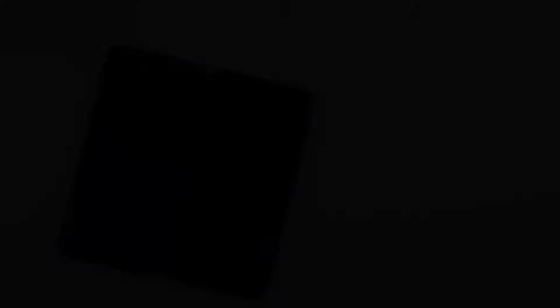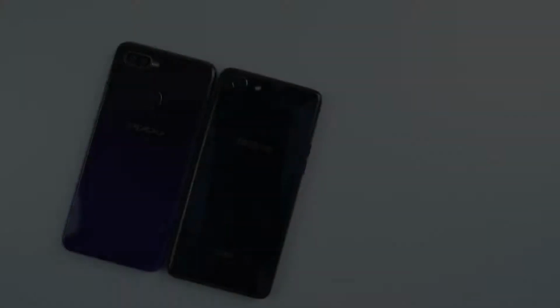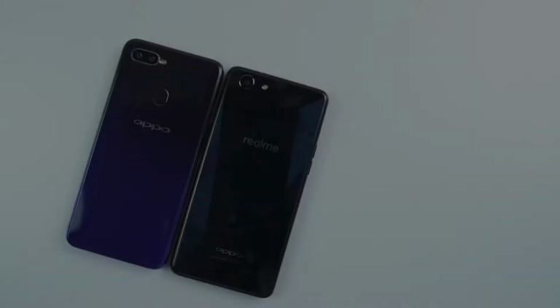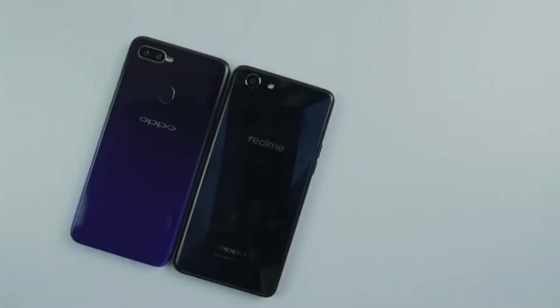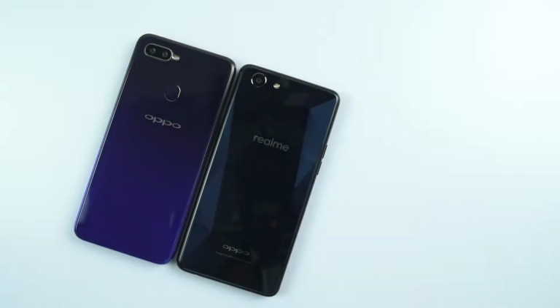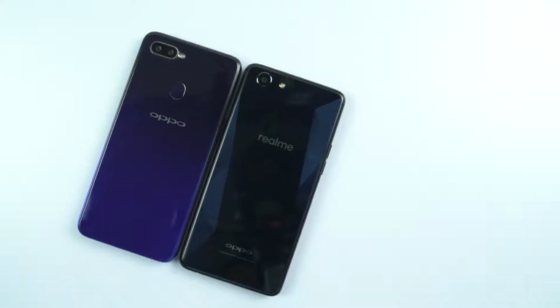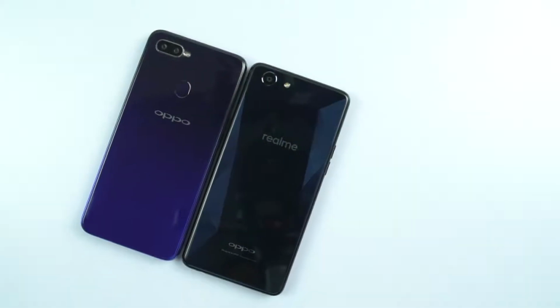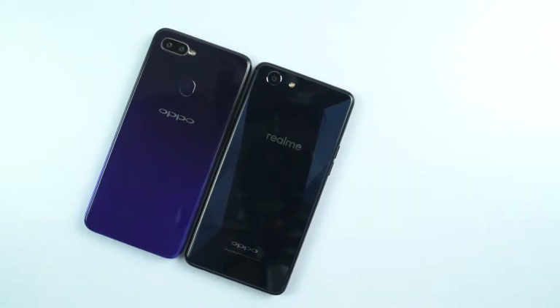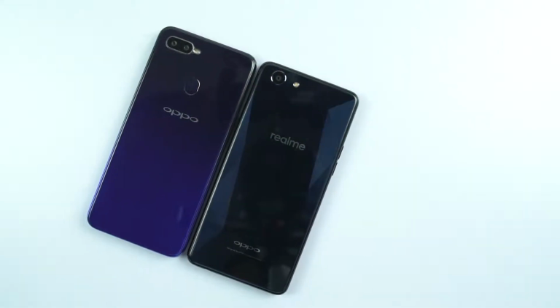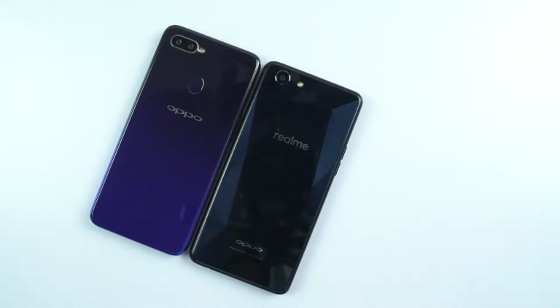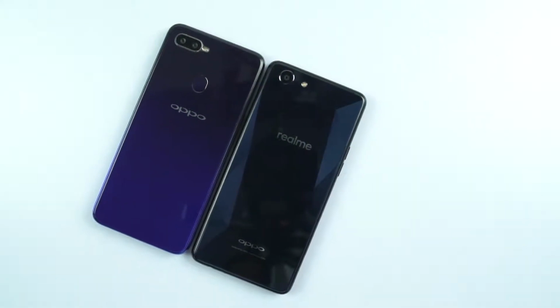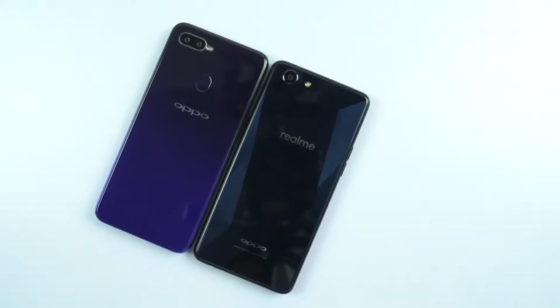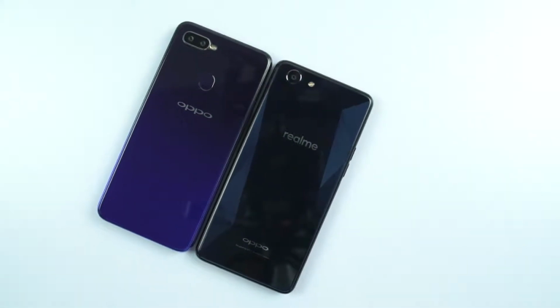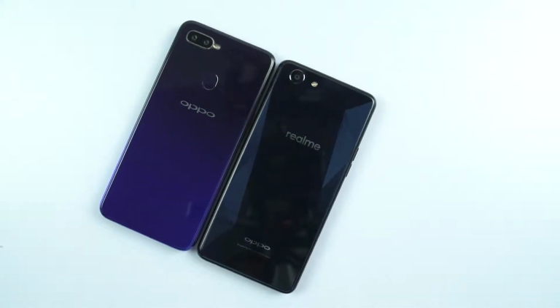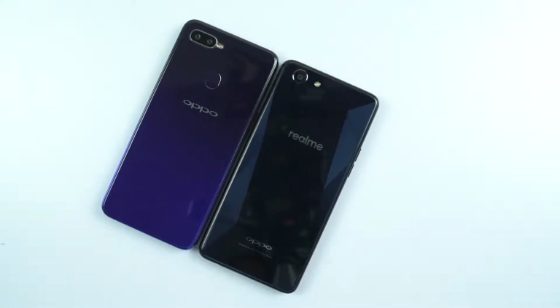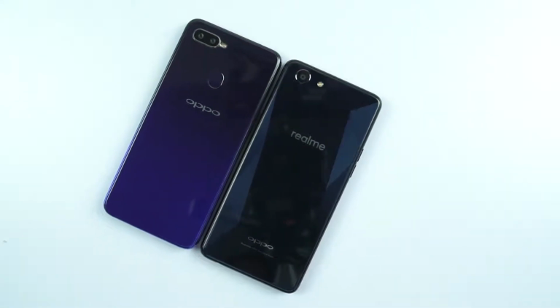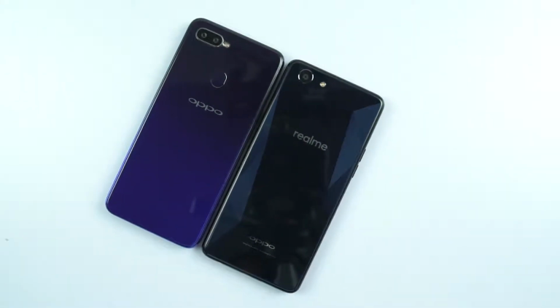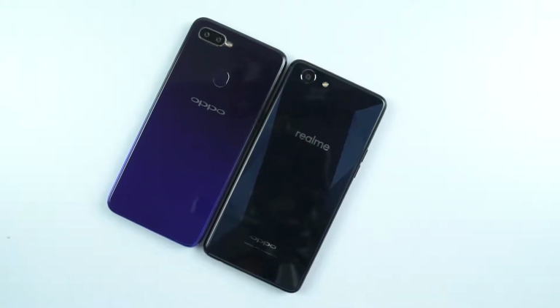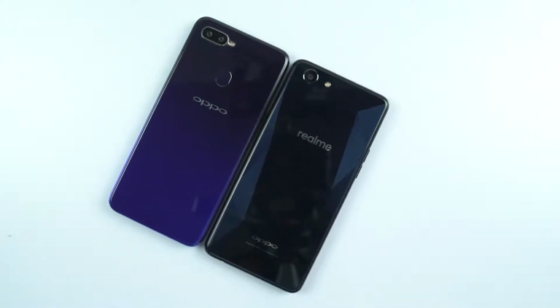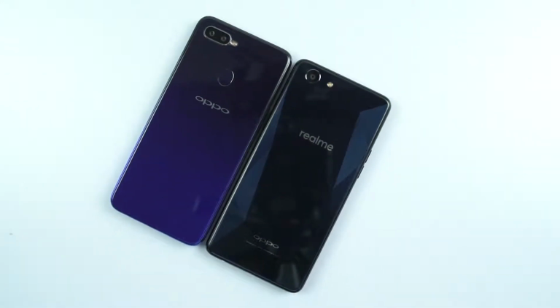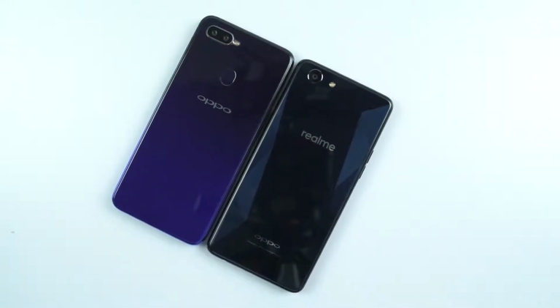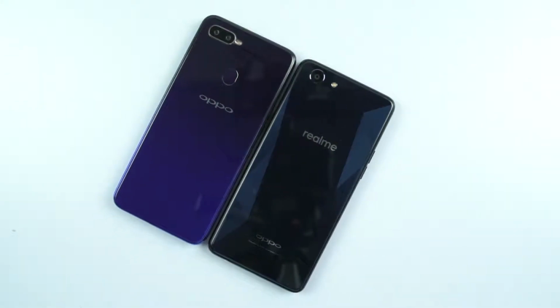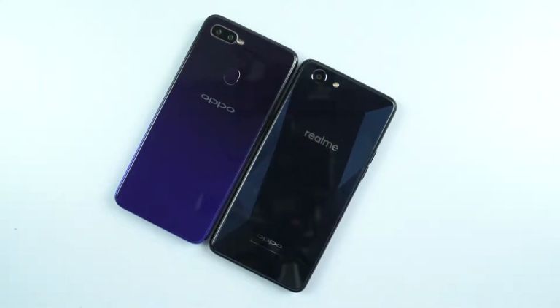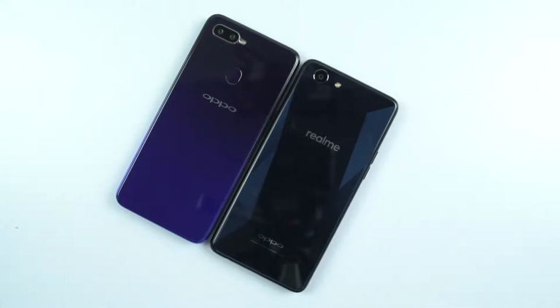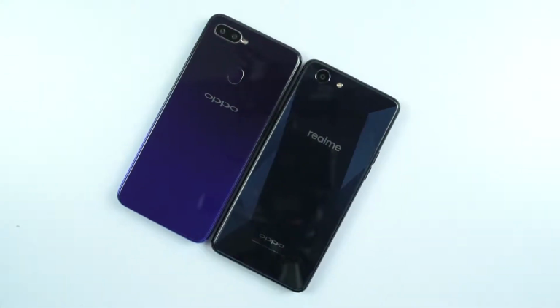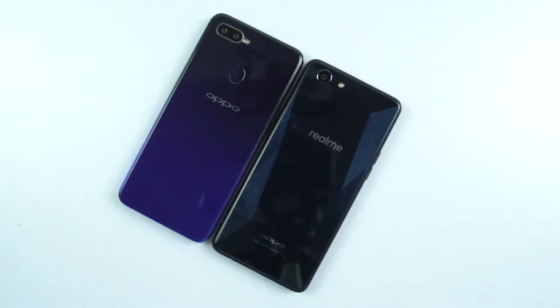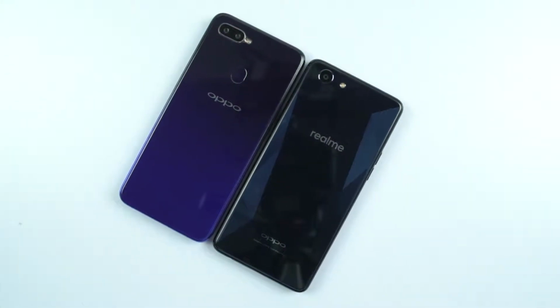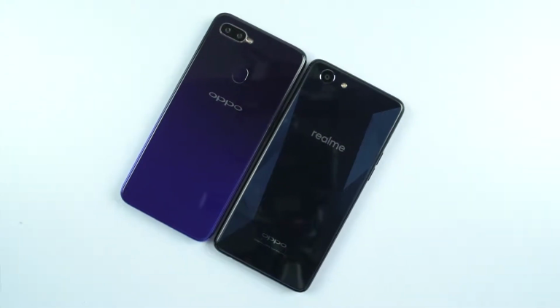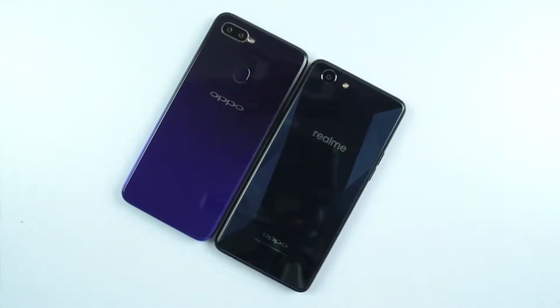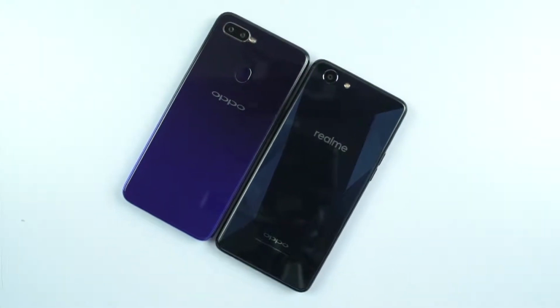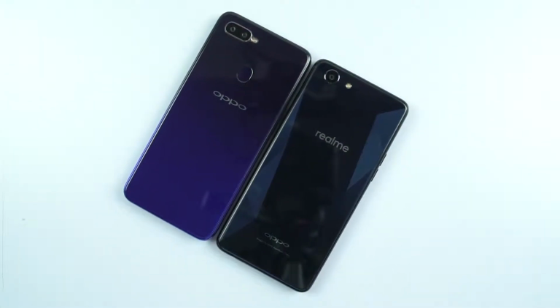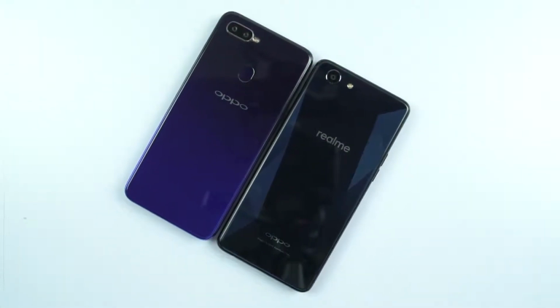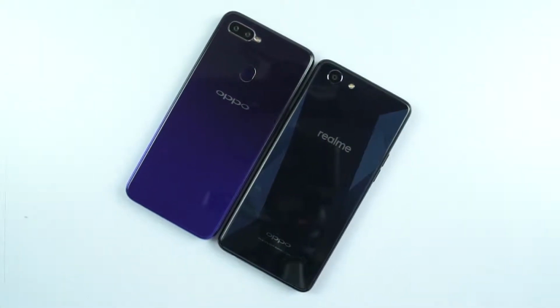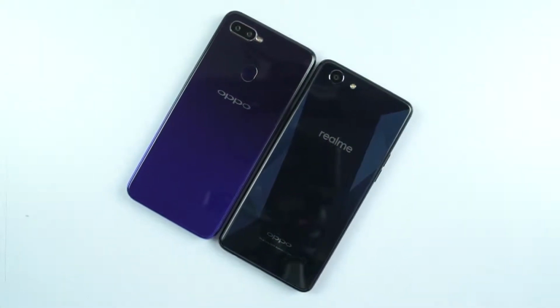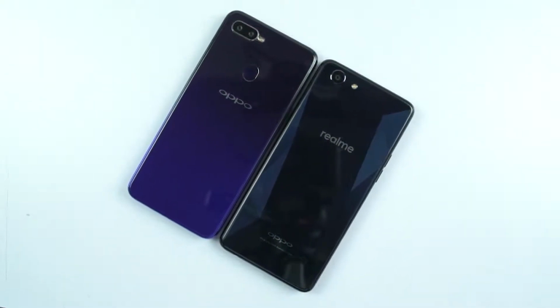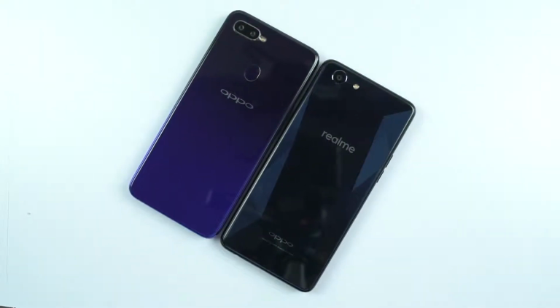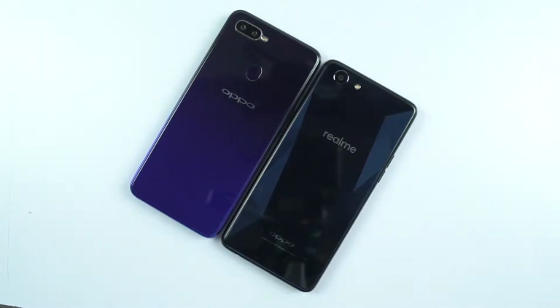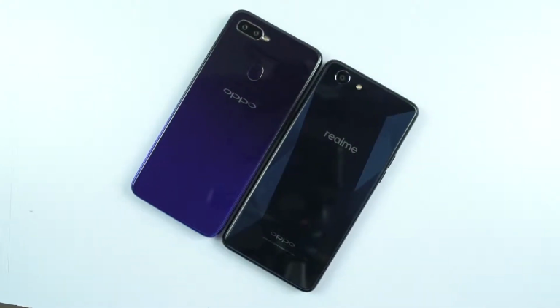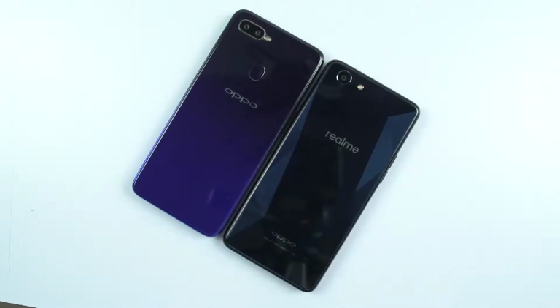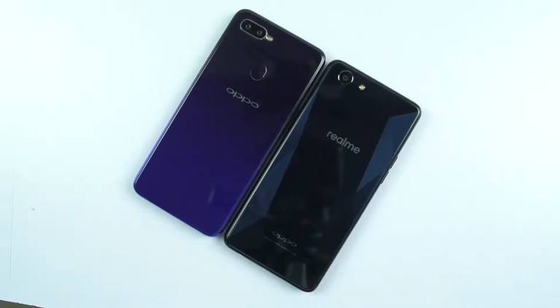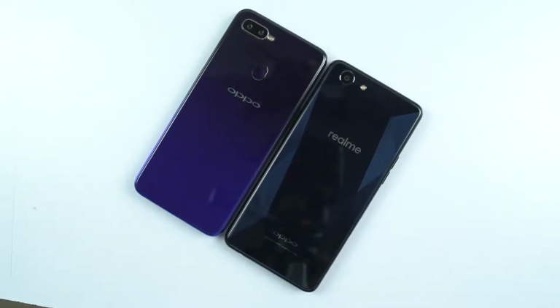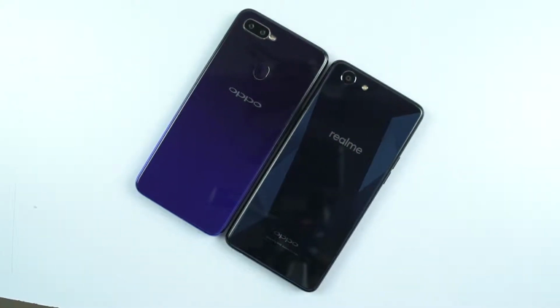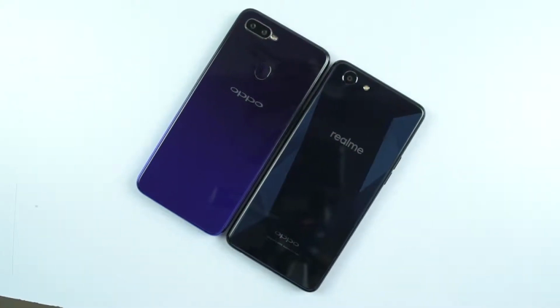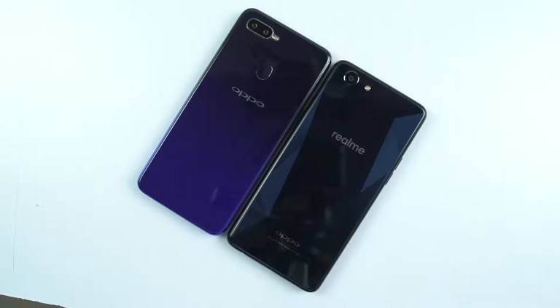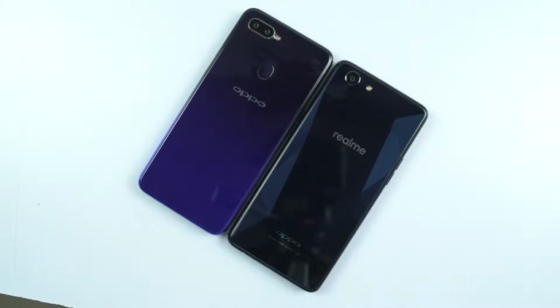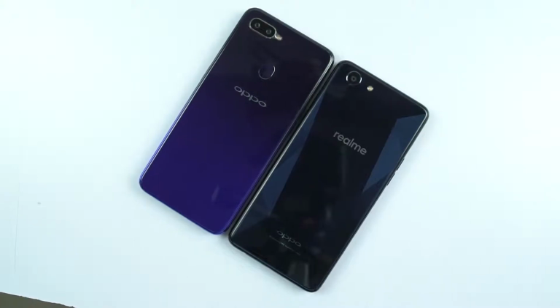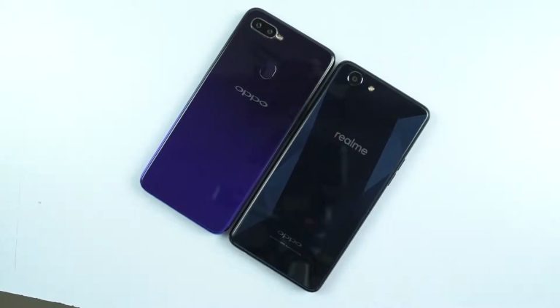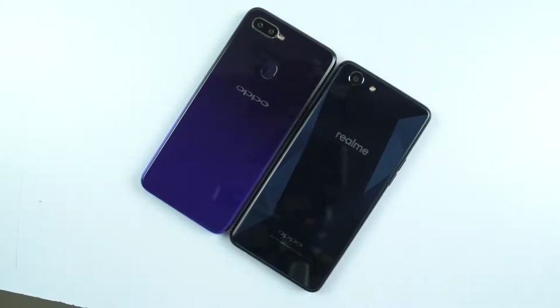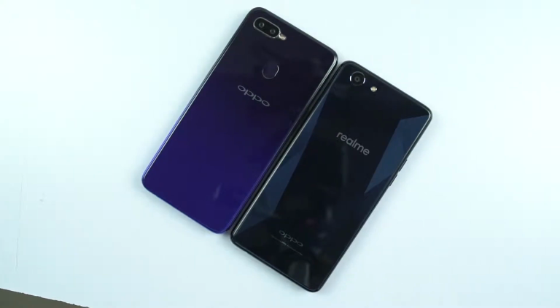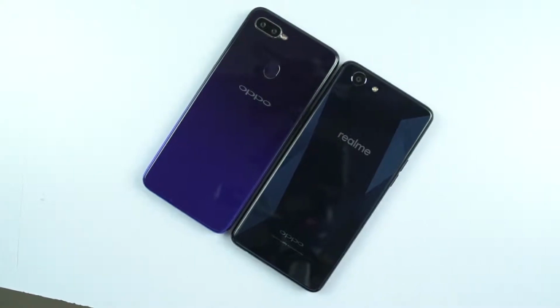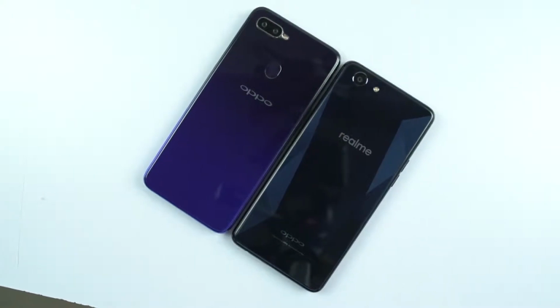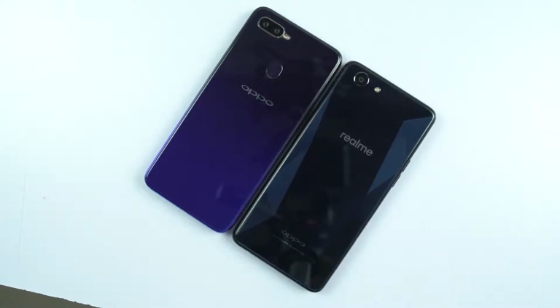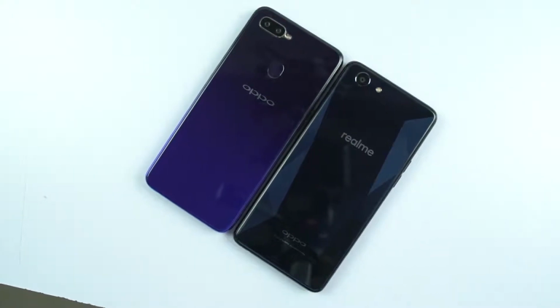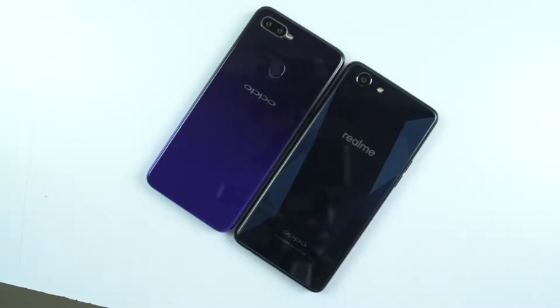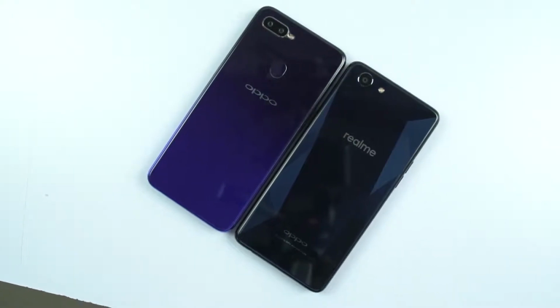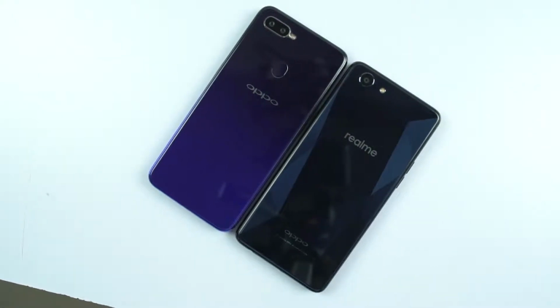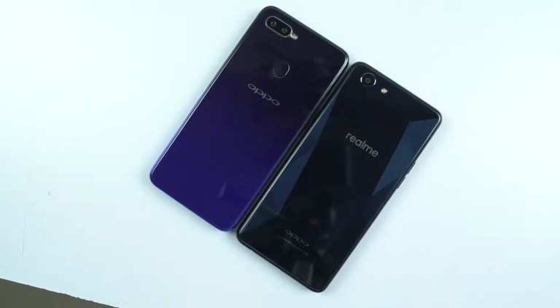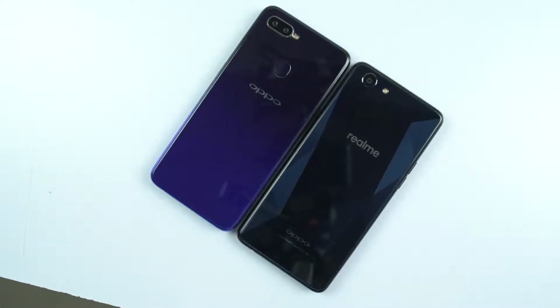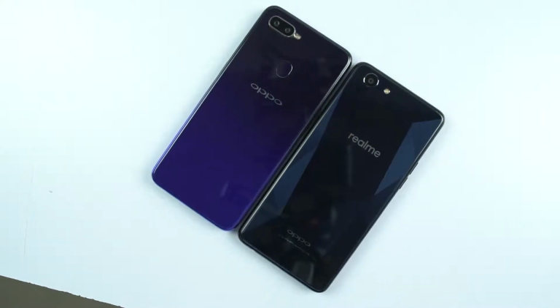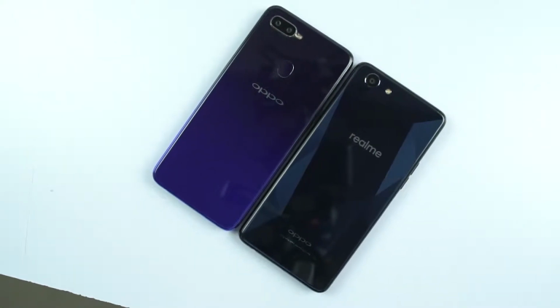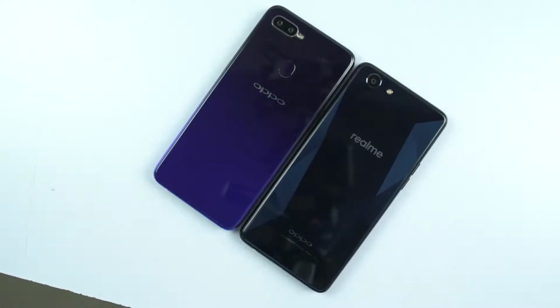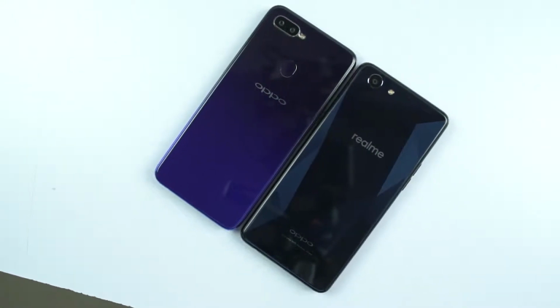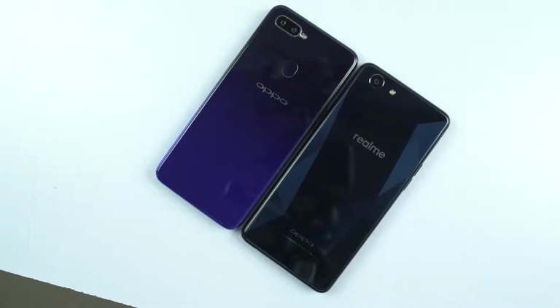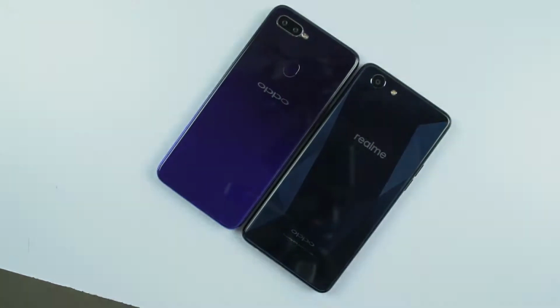Hi there guys, I'm Nikhil from Notion Hub, and this is the speed test between the Oppo F9 Pro and the 6GB RAM variant of Realme 1.